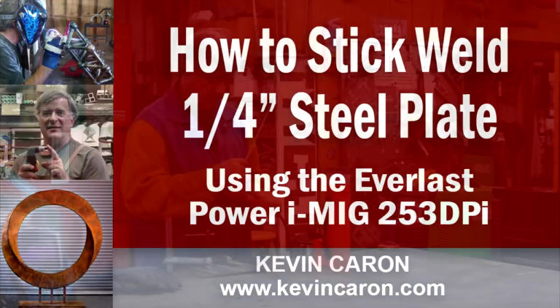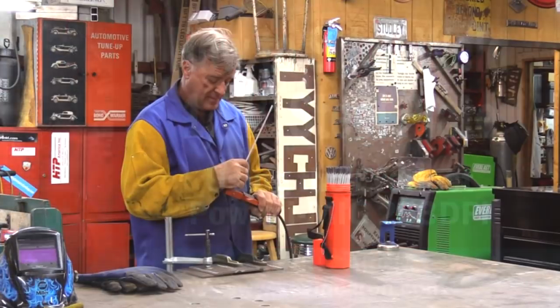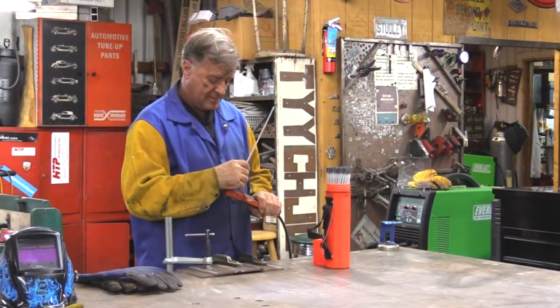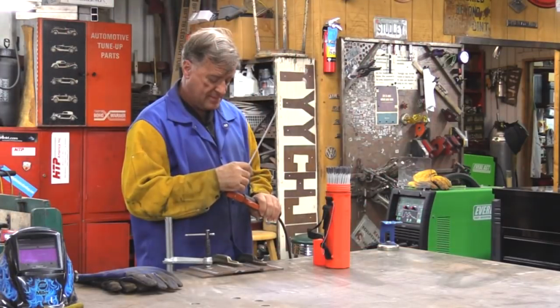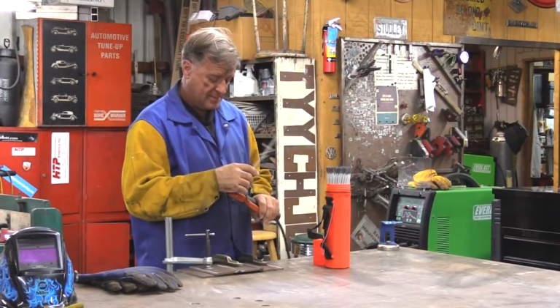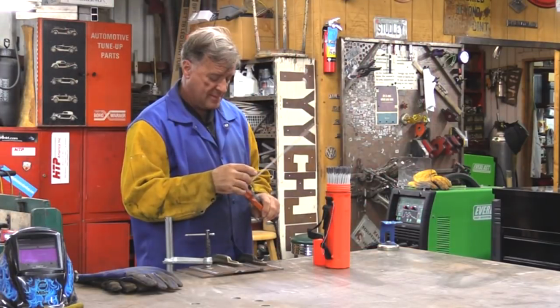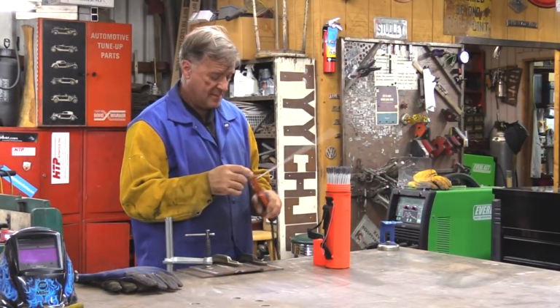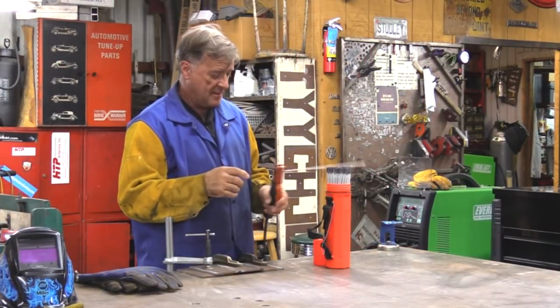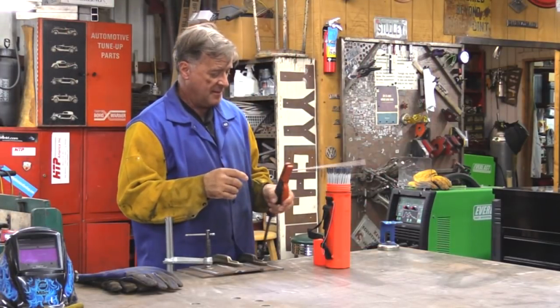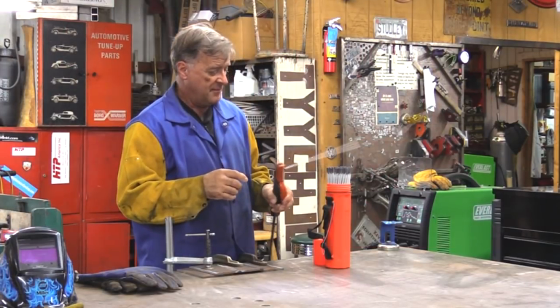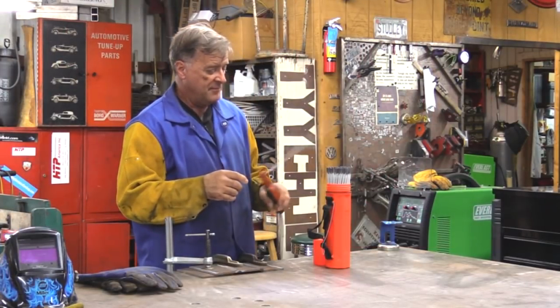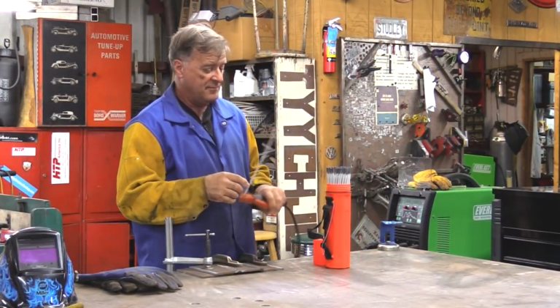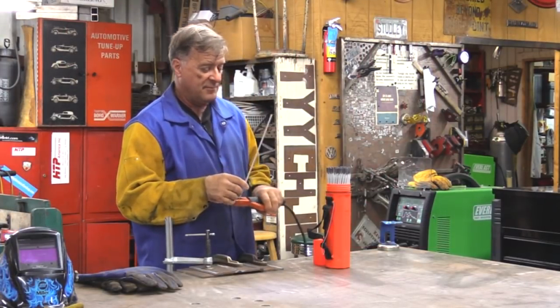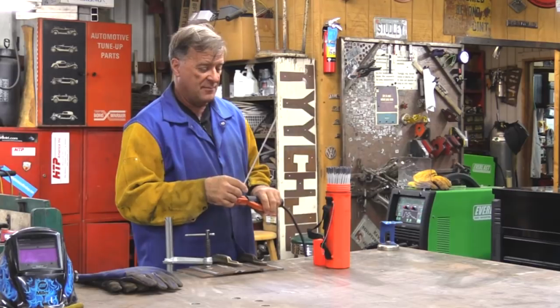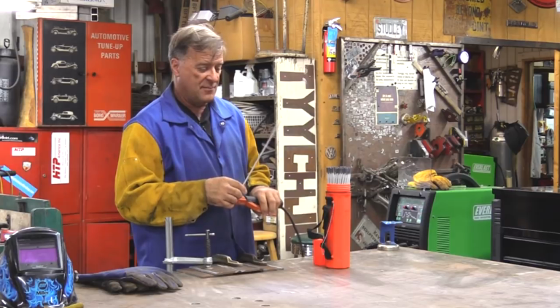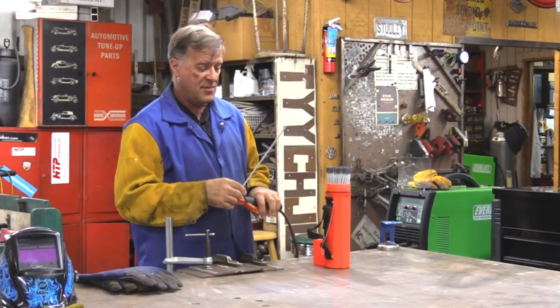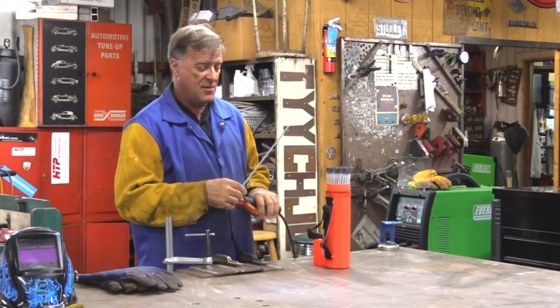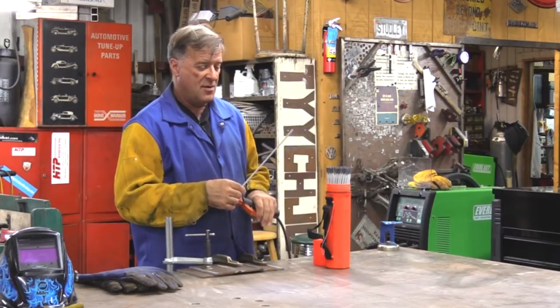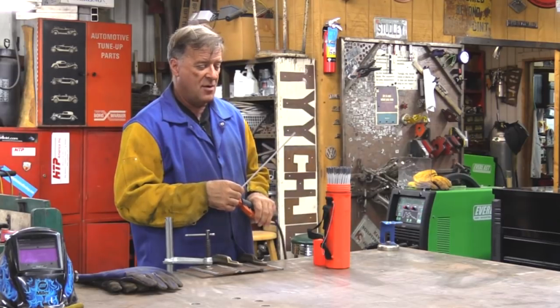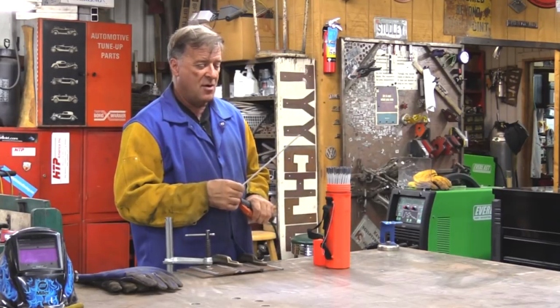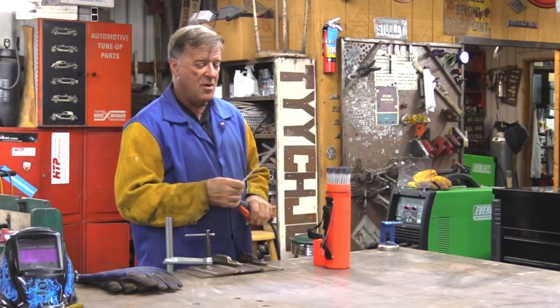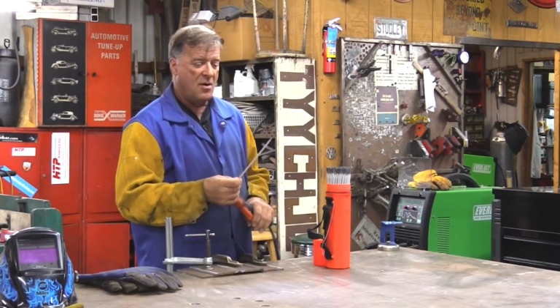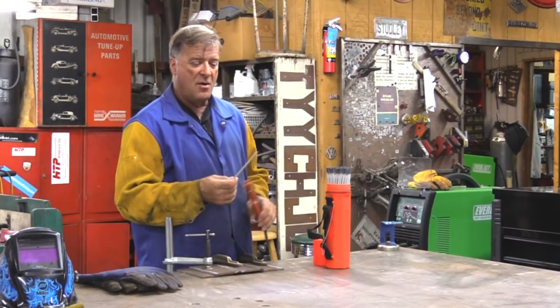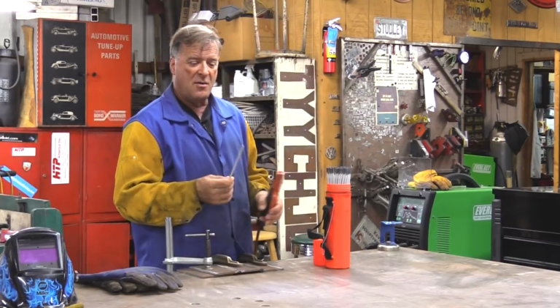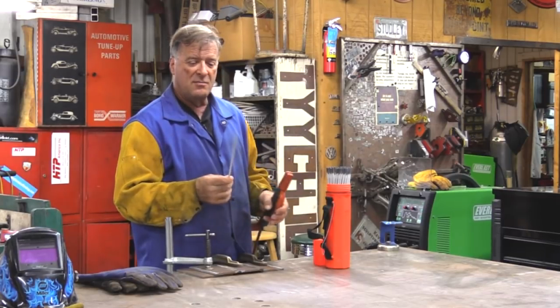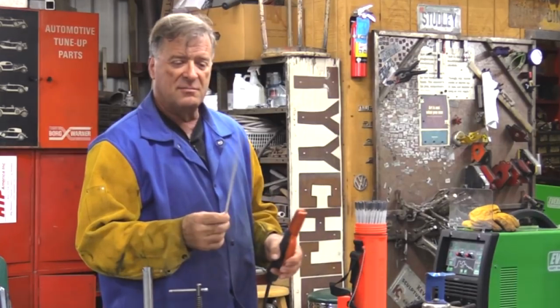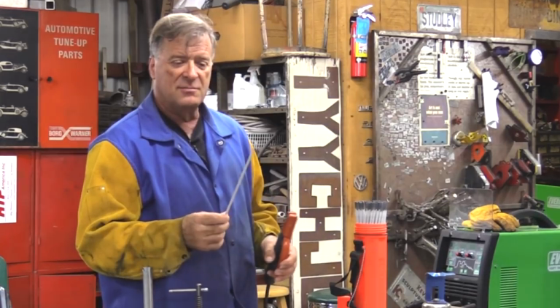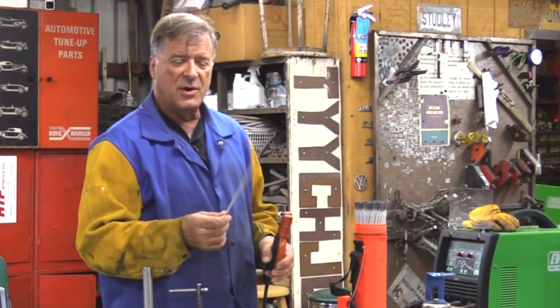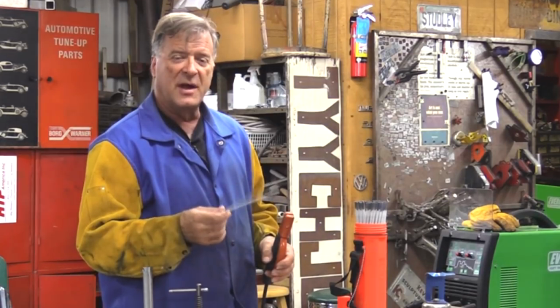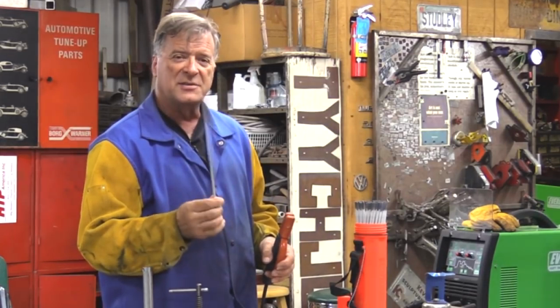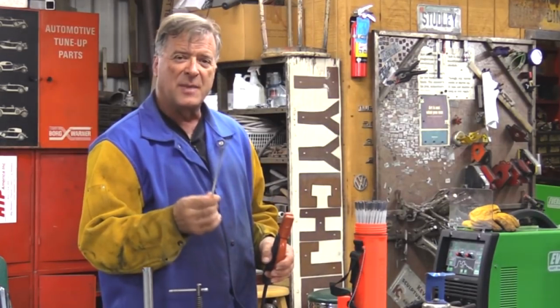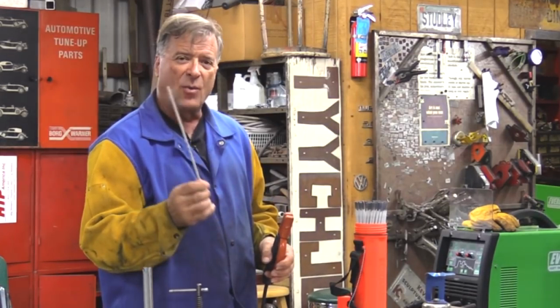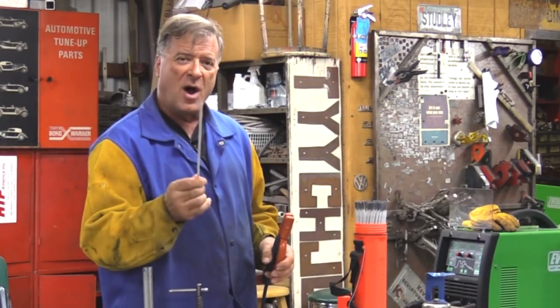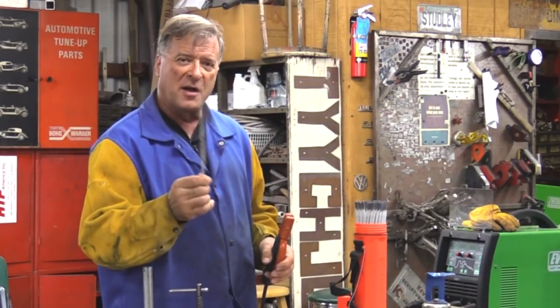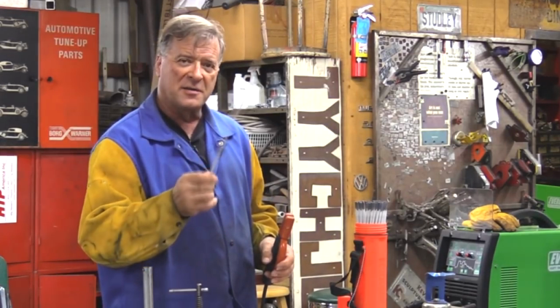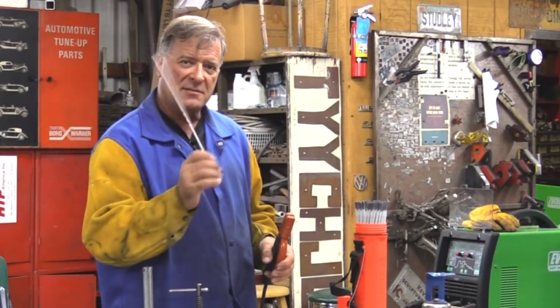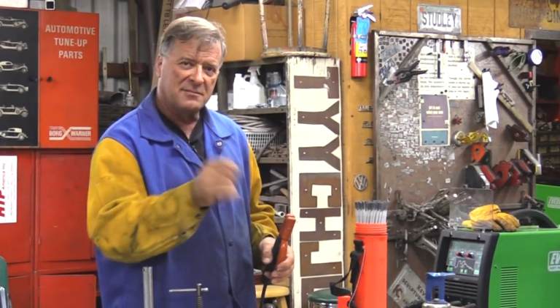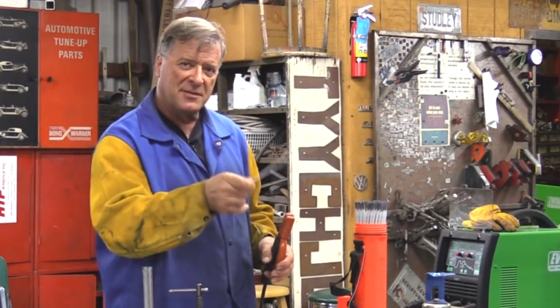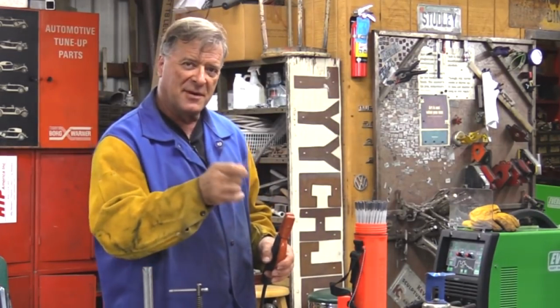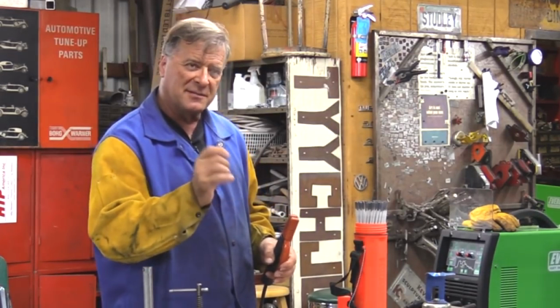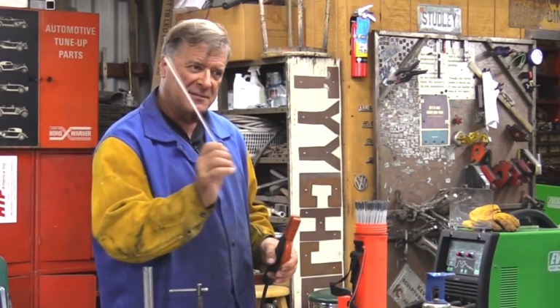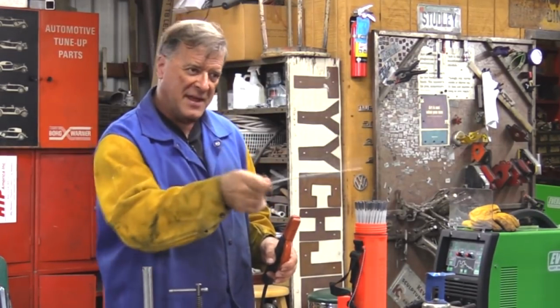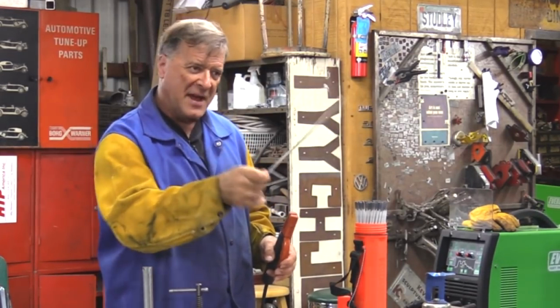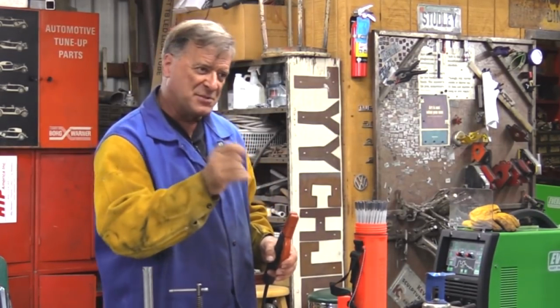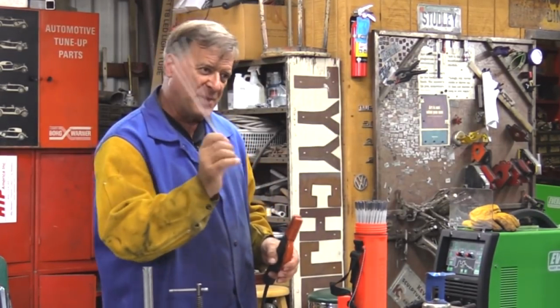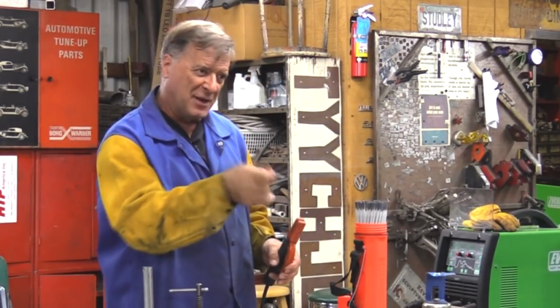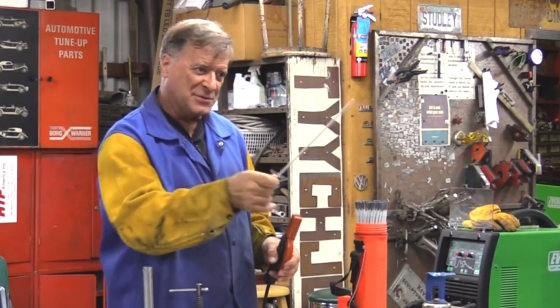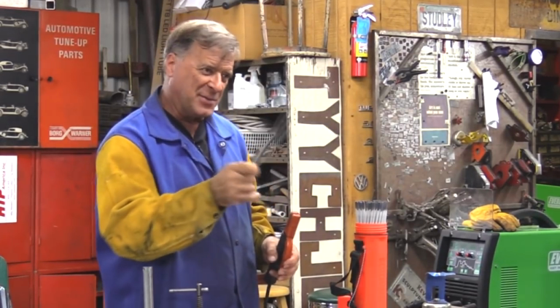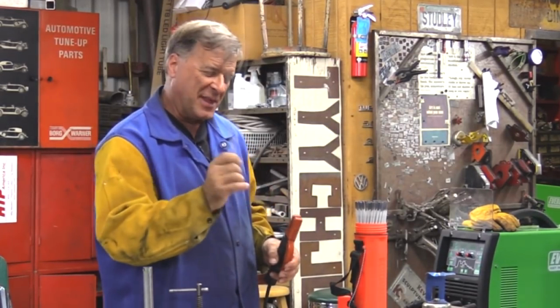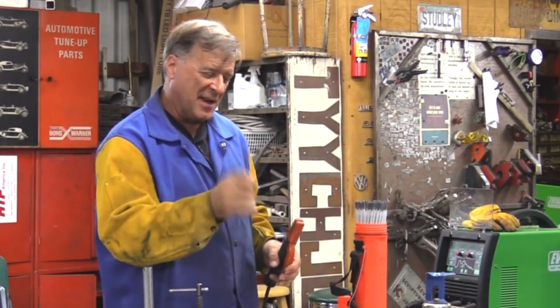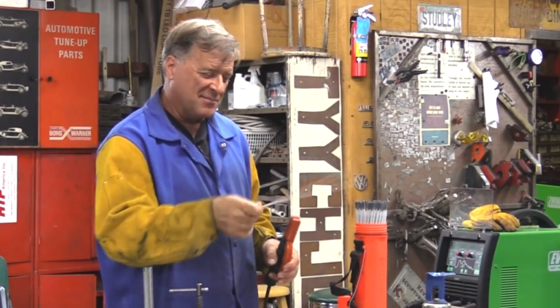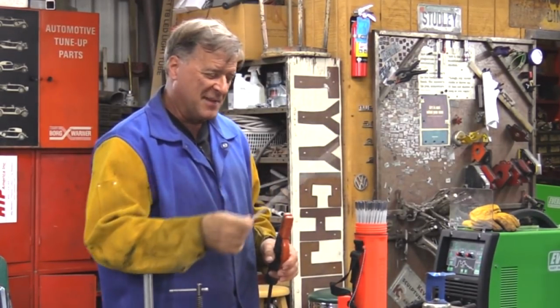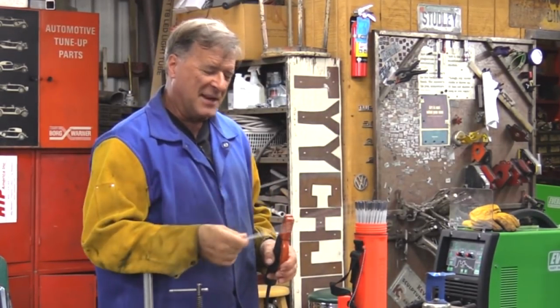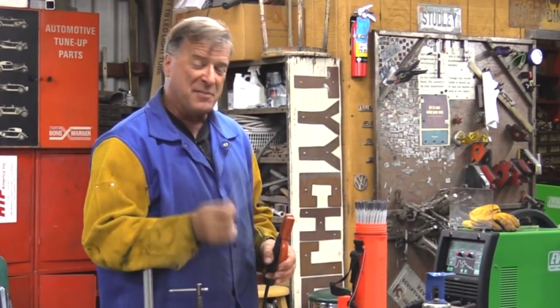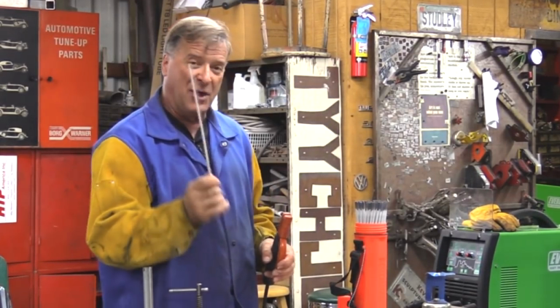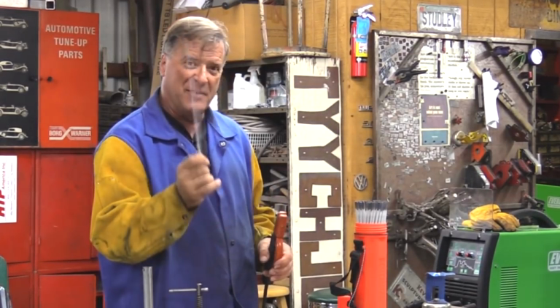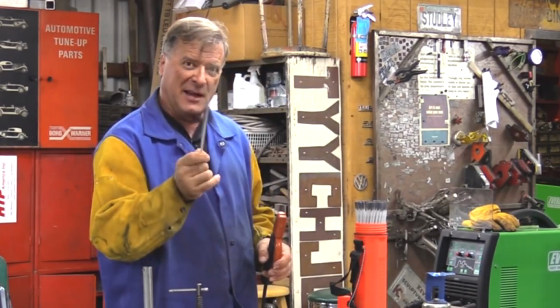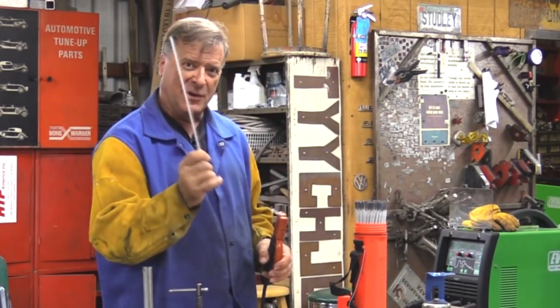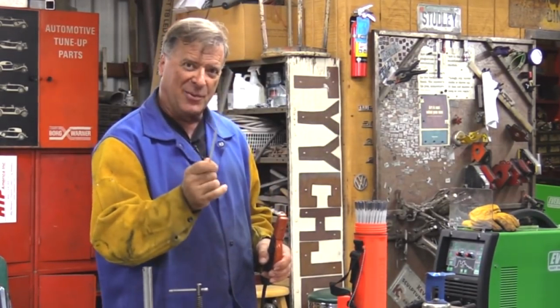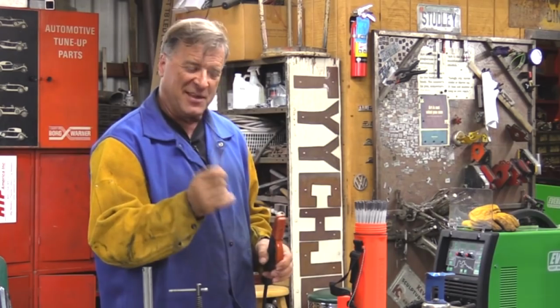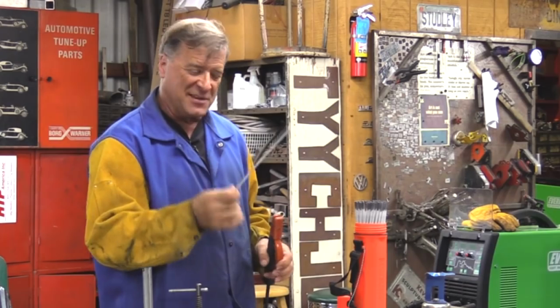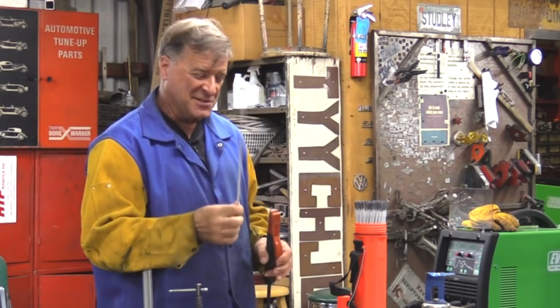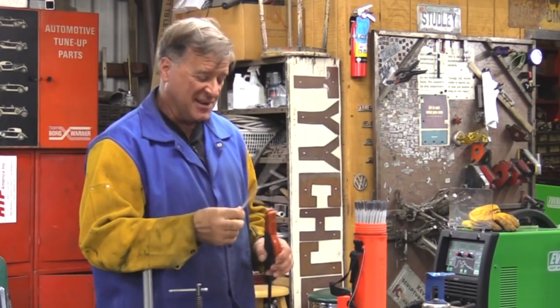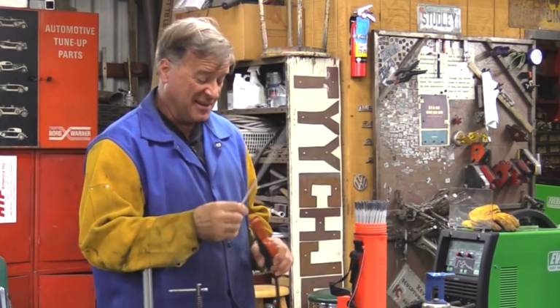Hey Kevin, practicing for a Harry Potter movie? Oh yeah, that's my wand. You can cast spells with that. I can melt metal with this, yeah.